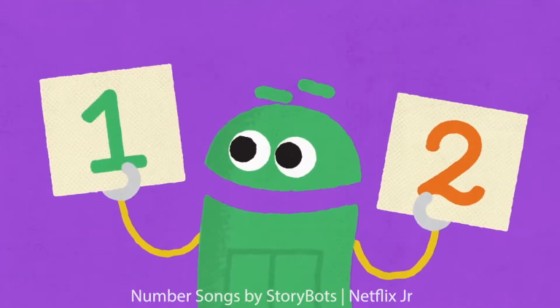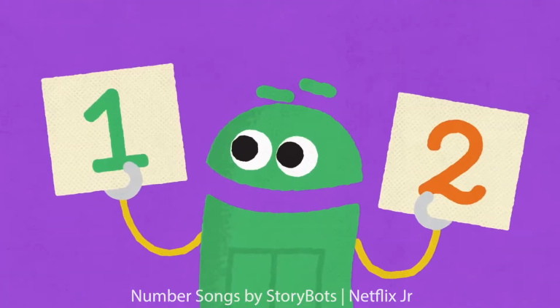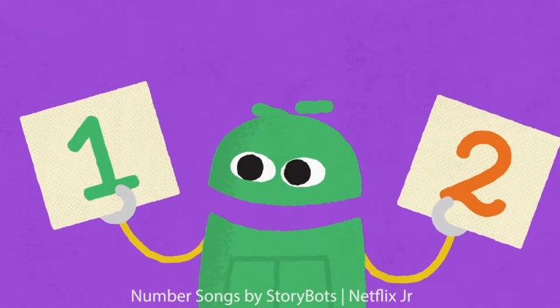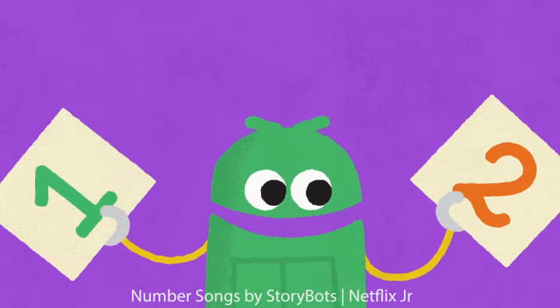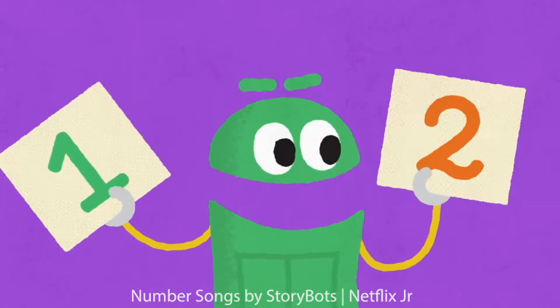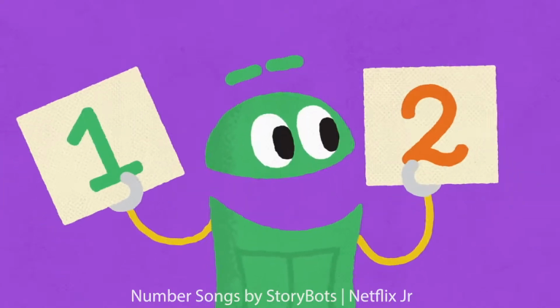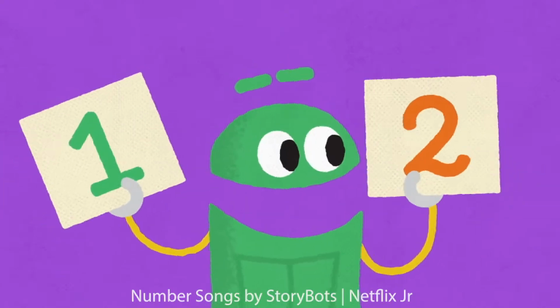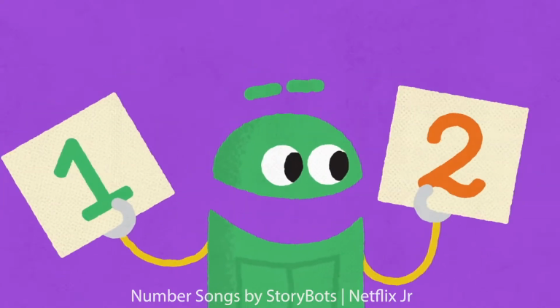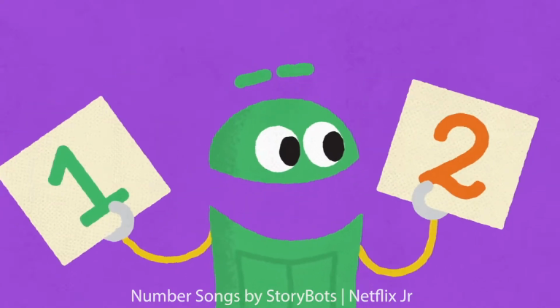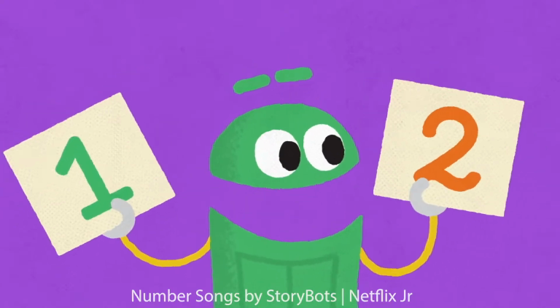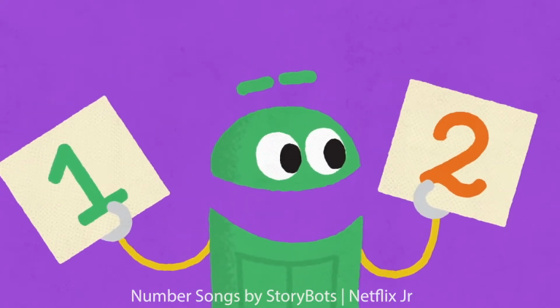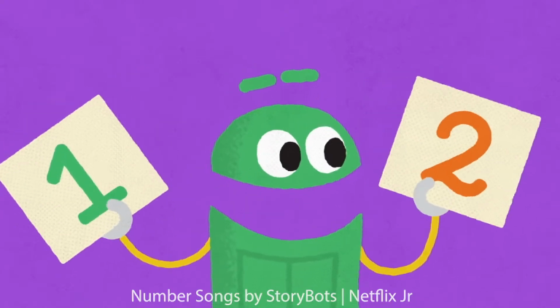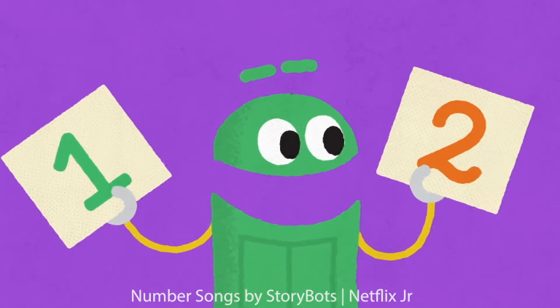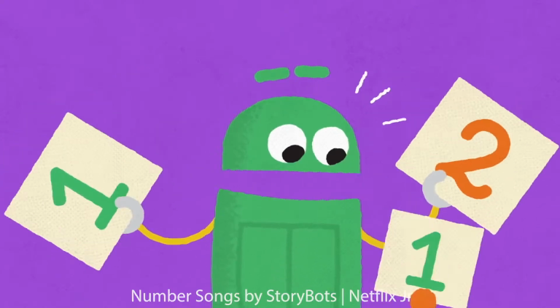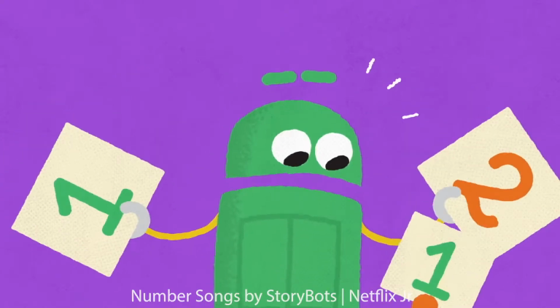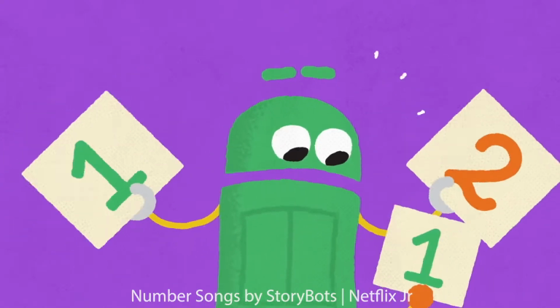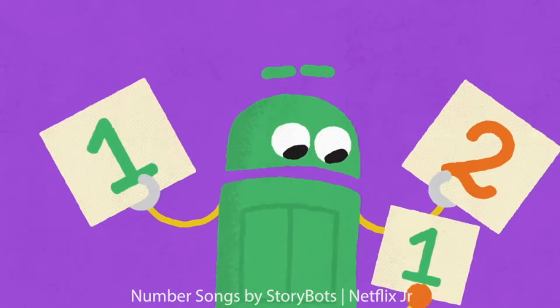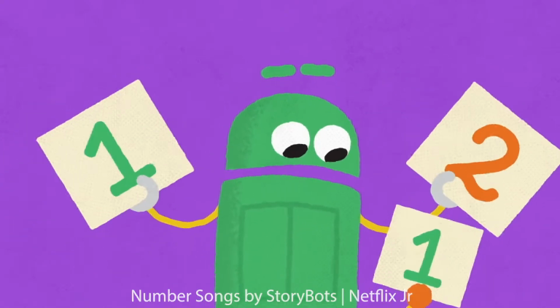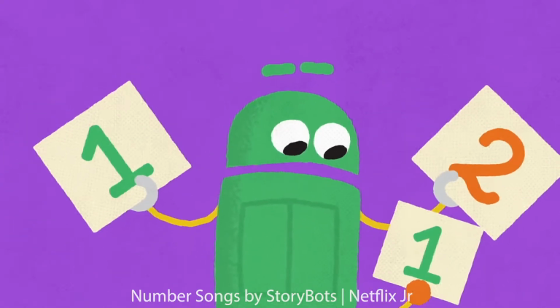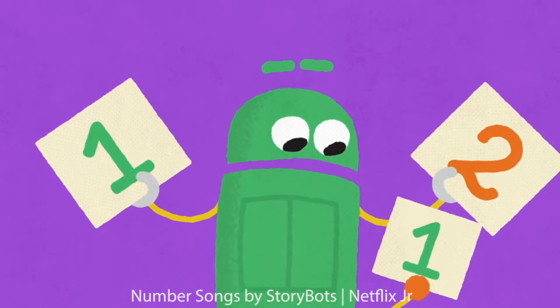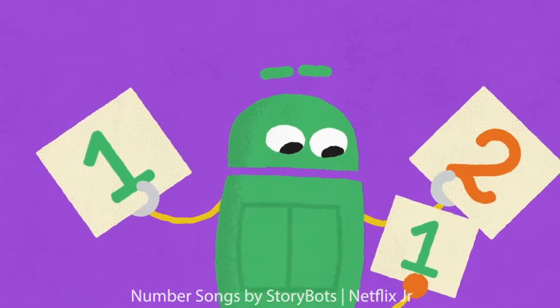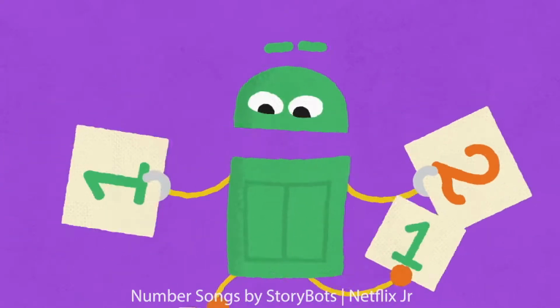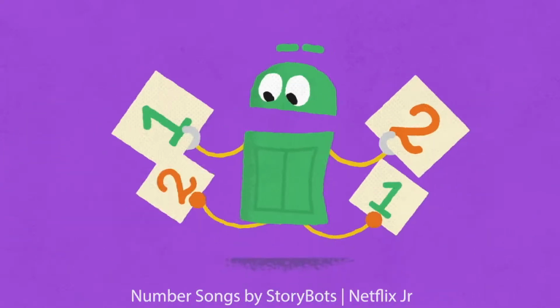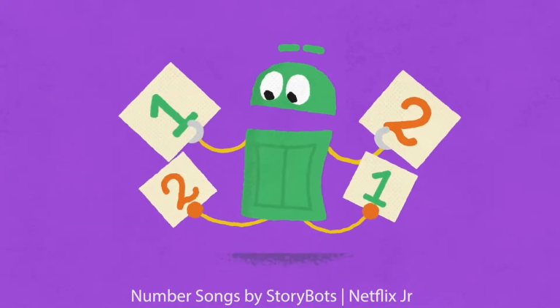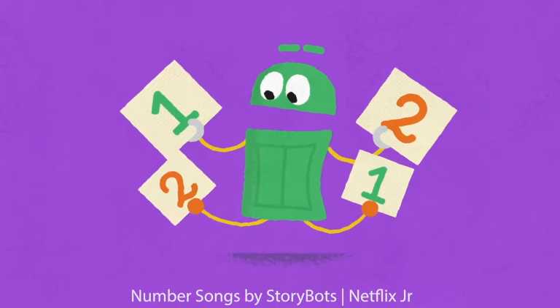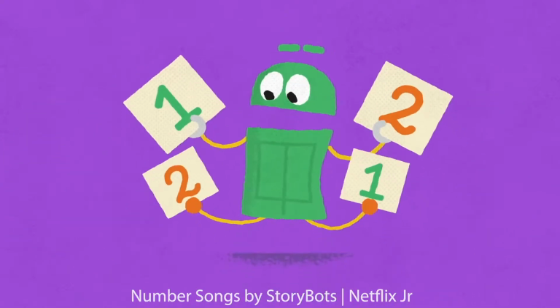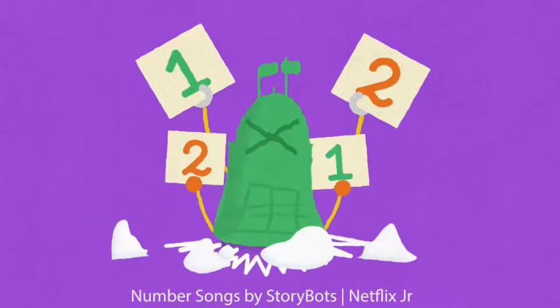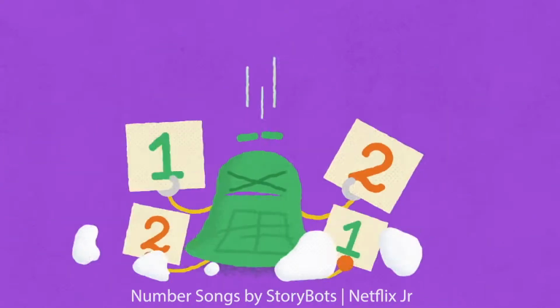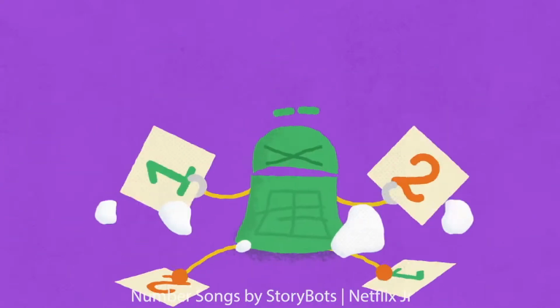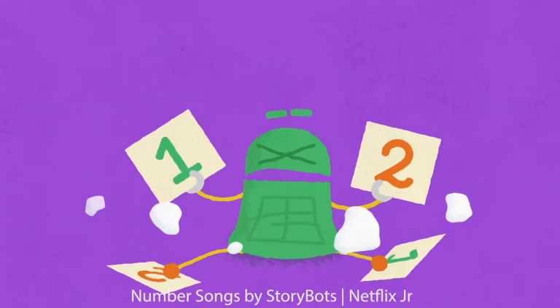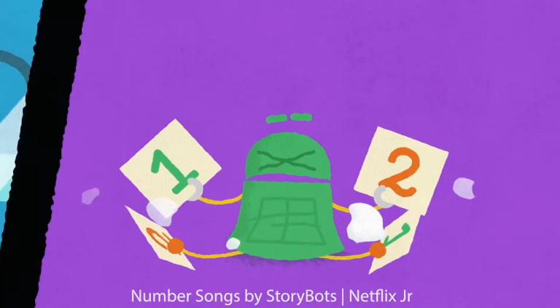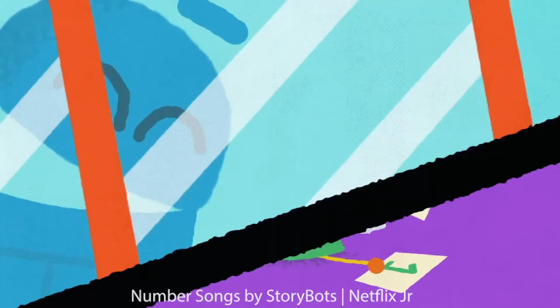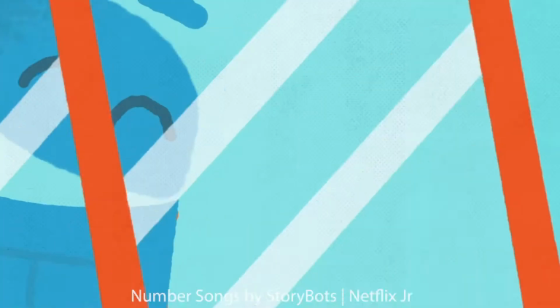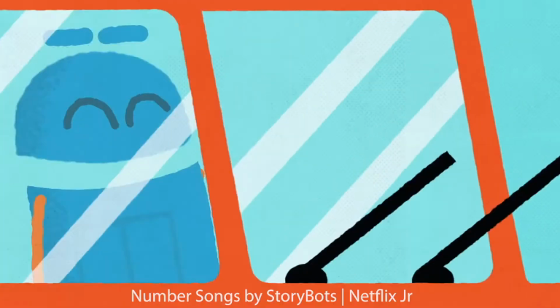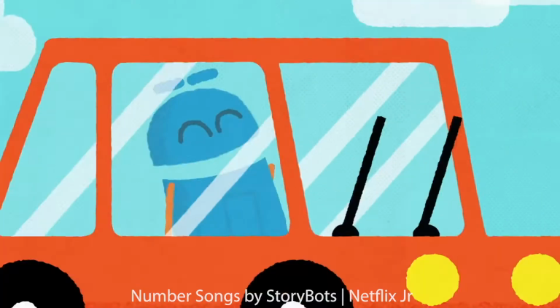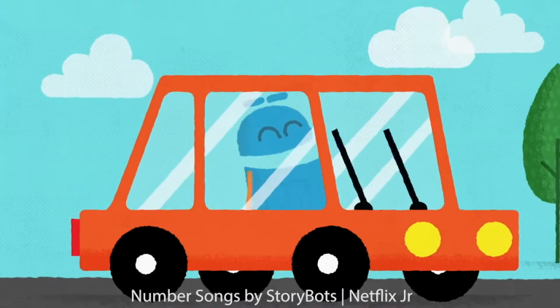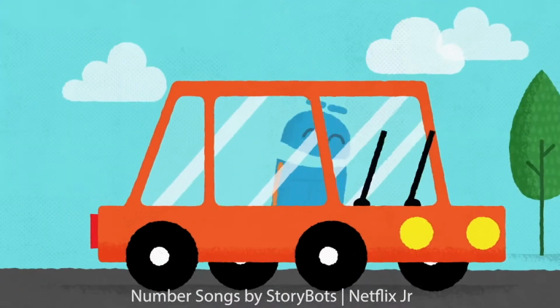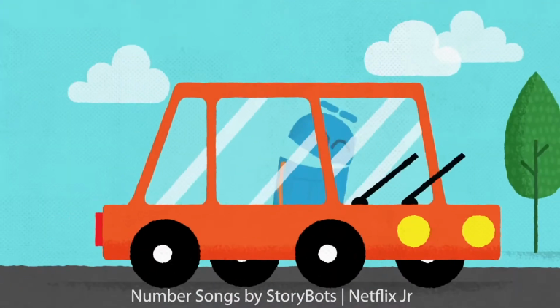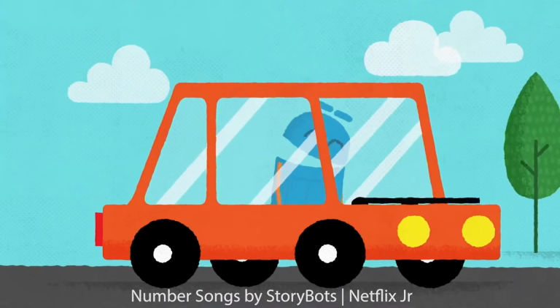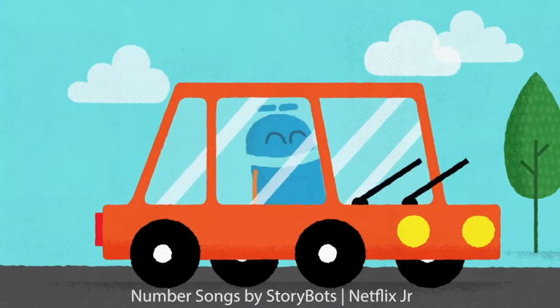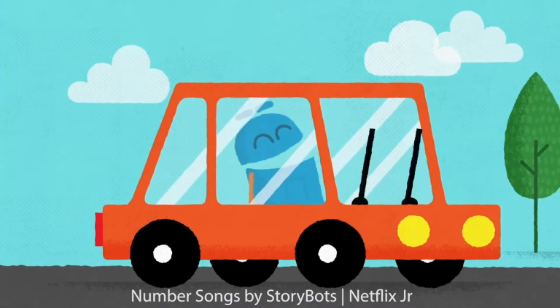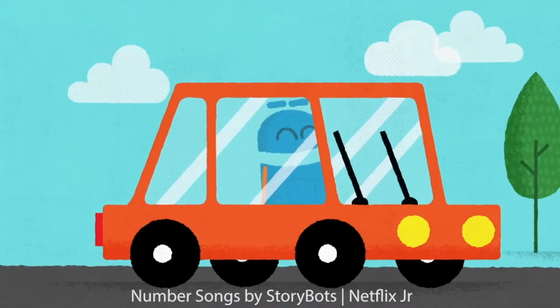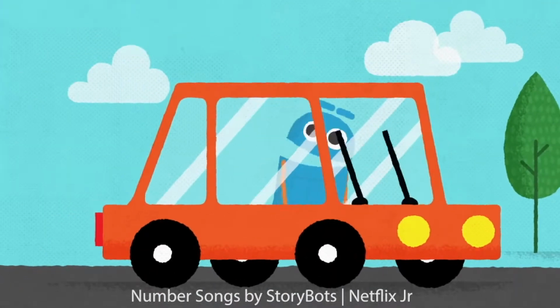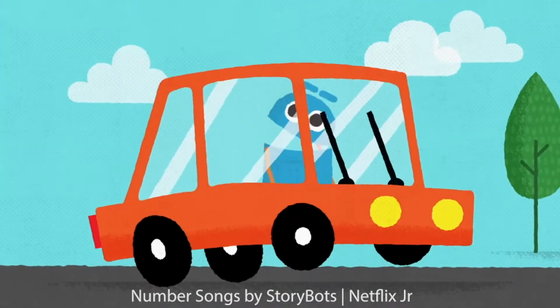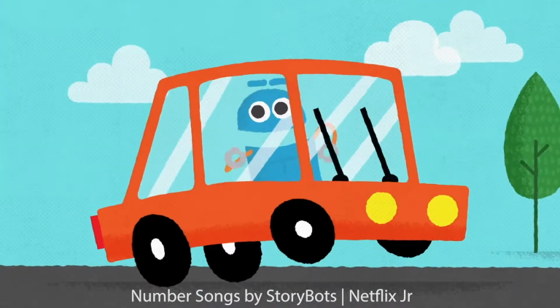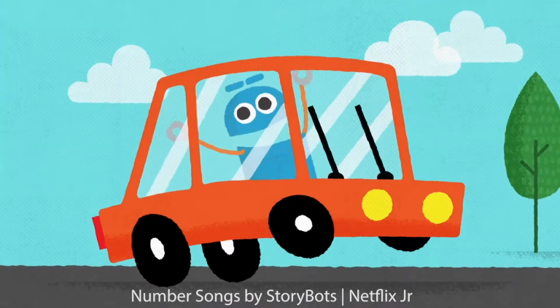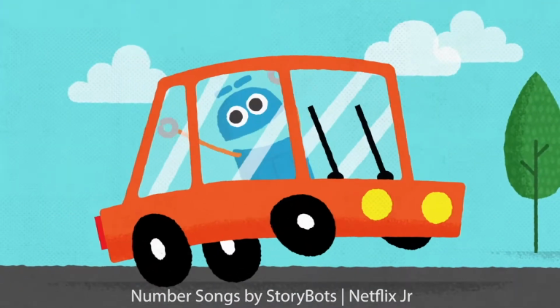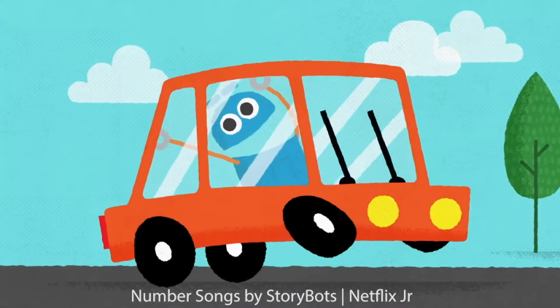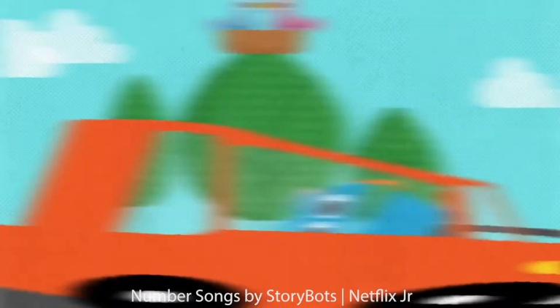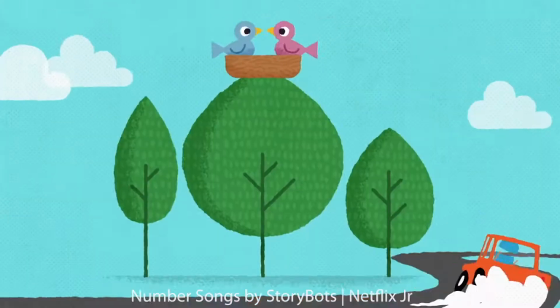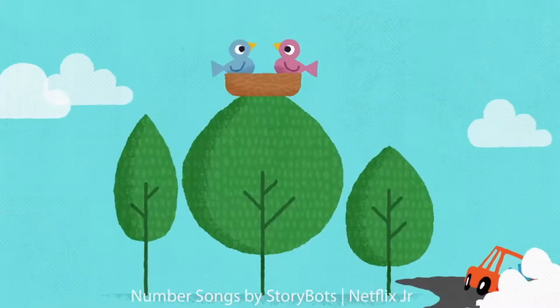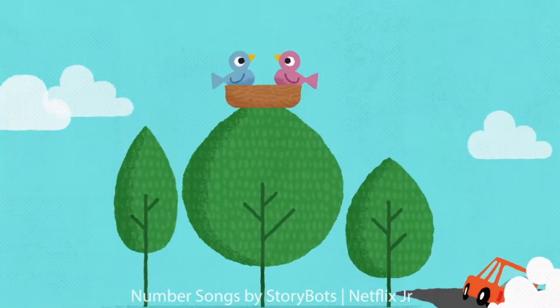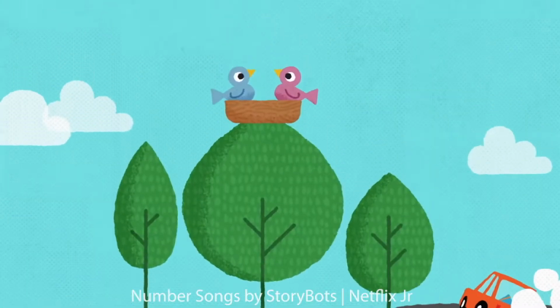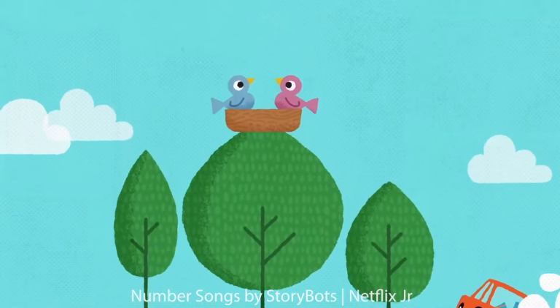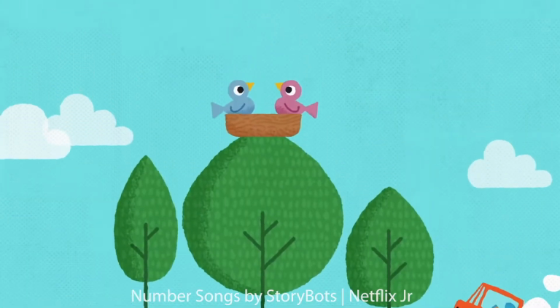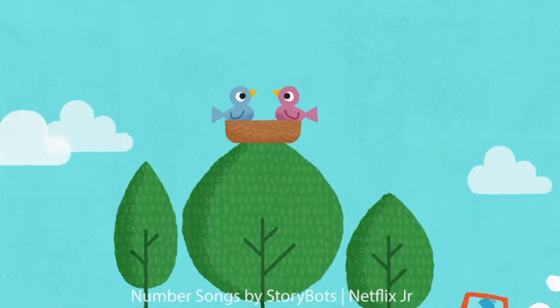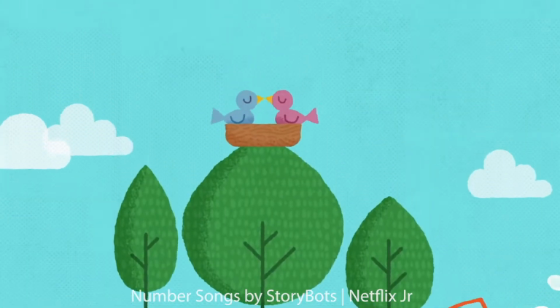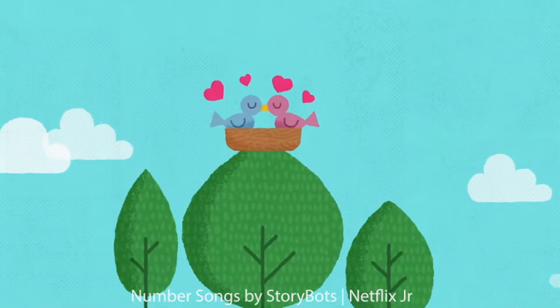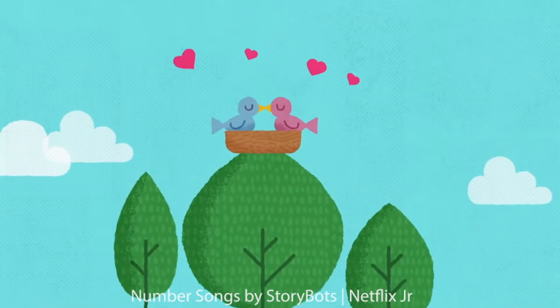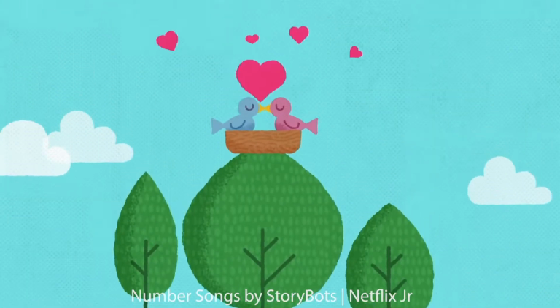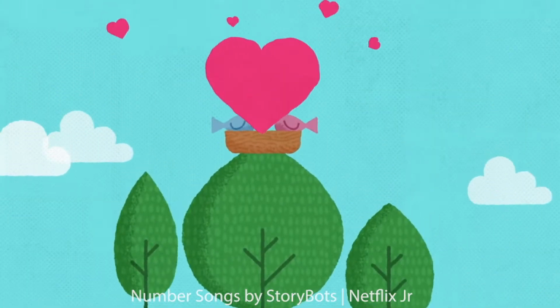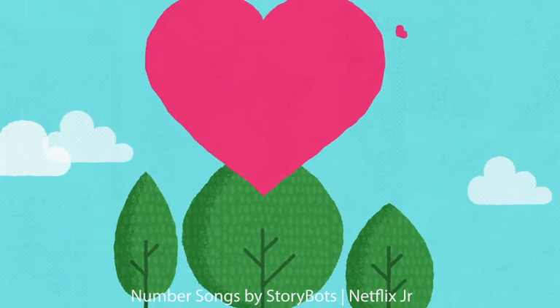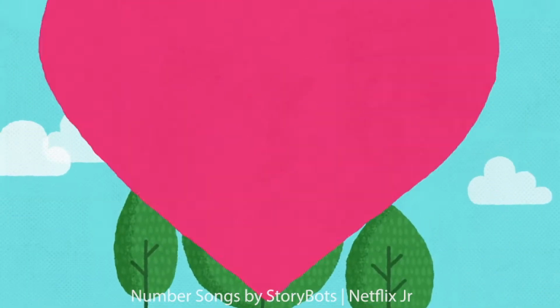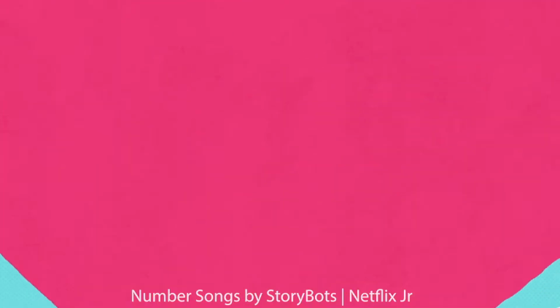Number two is mighty helpful when you're counting hands or feet. The wipers on your windshield are exactly sweet.